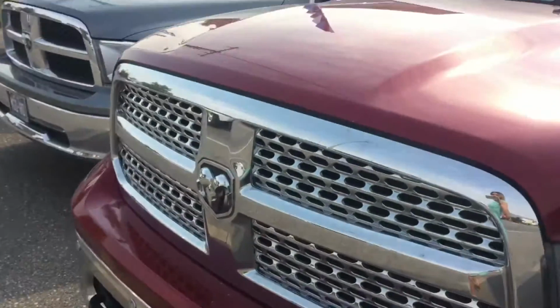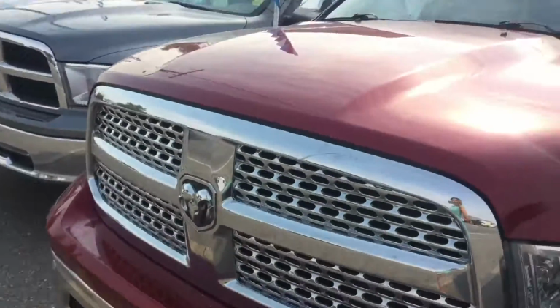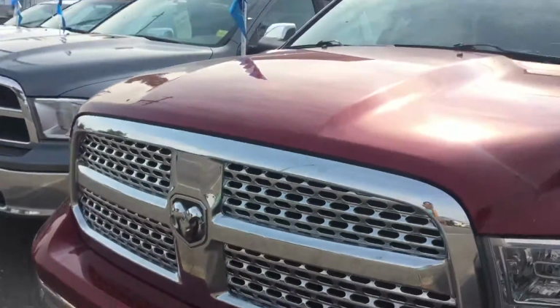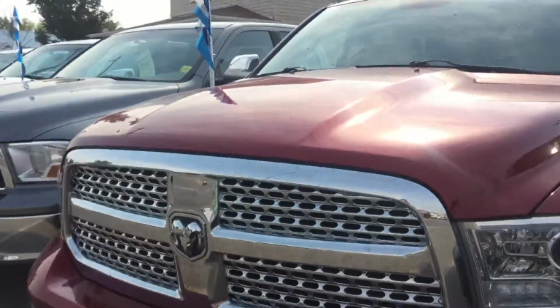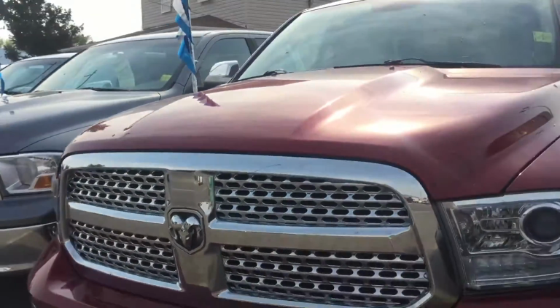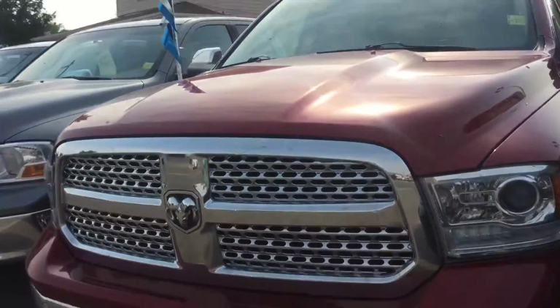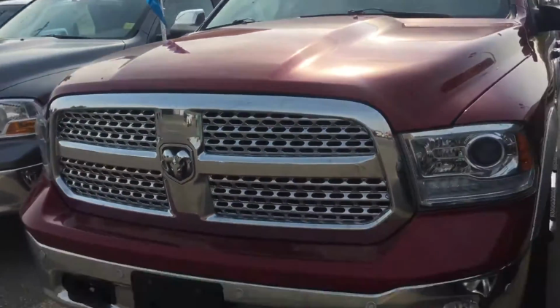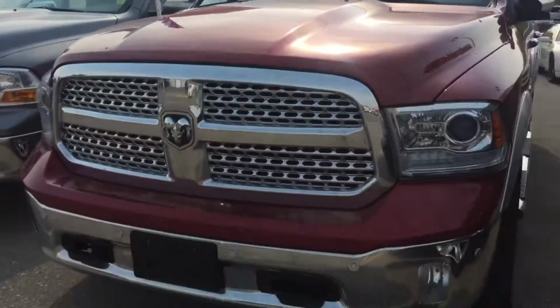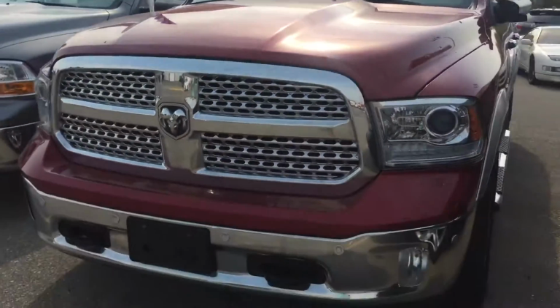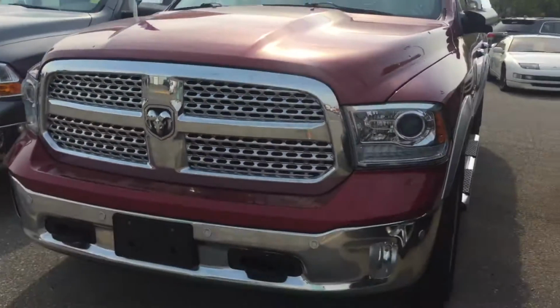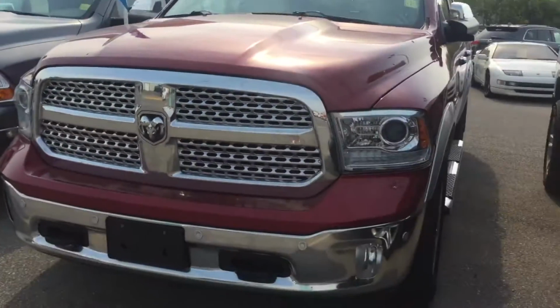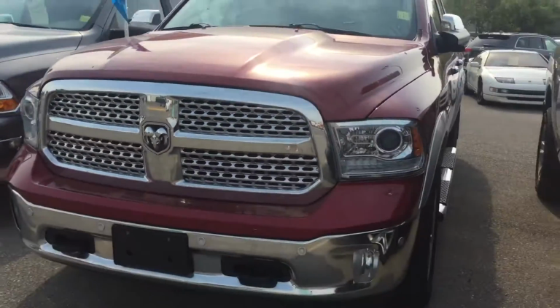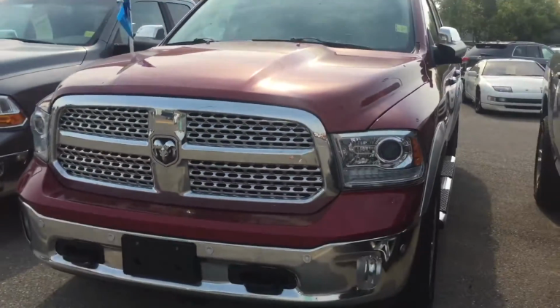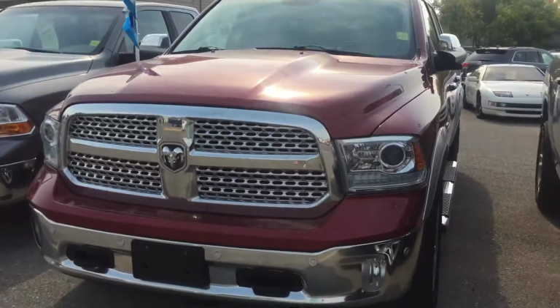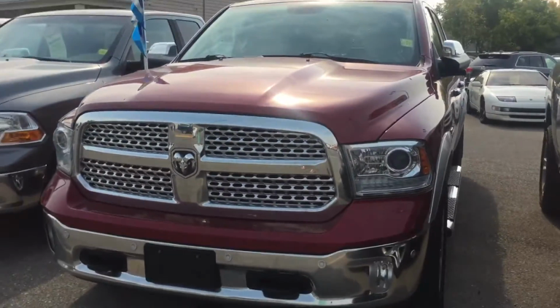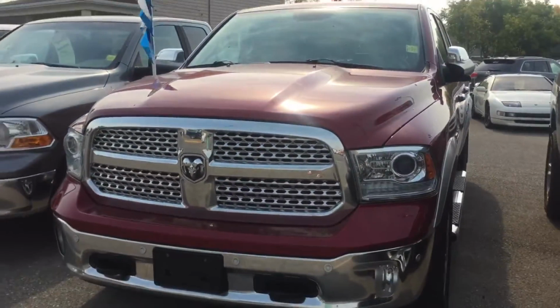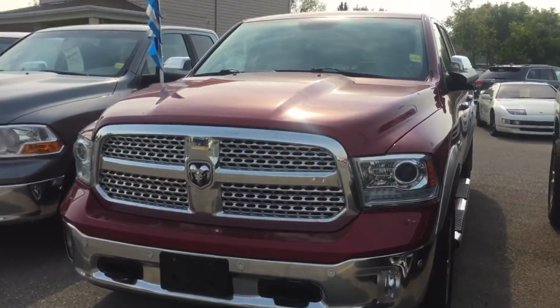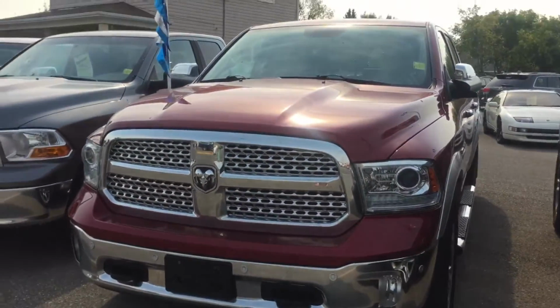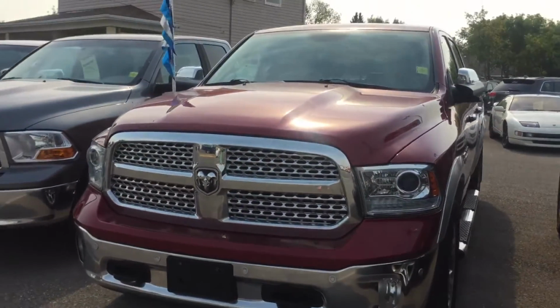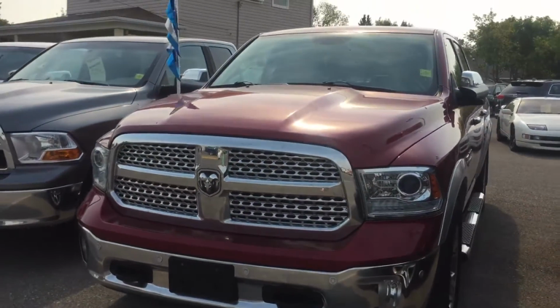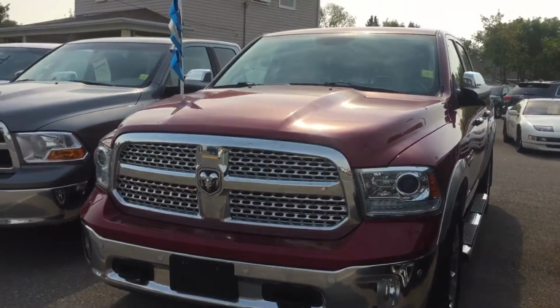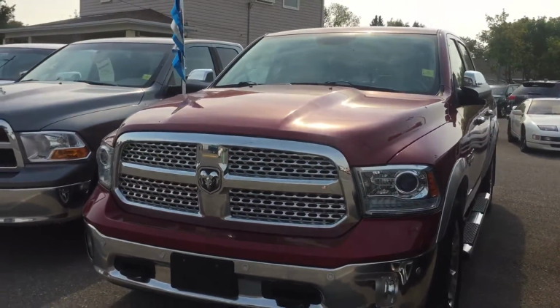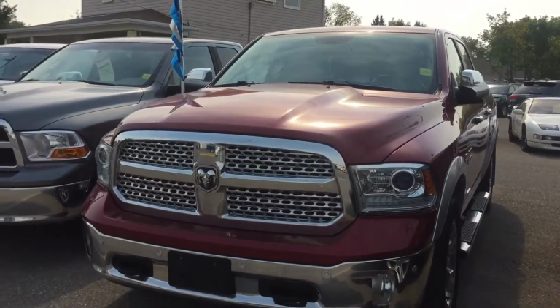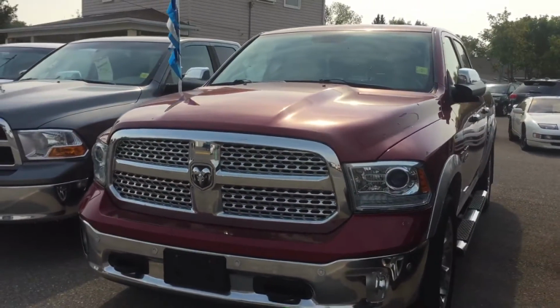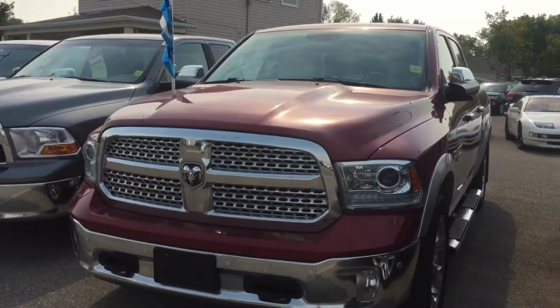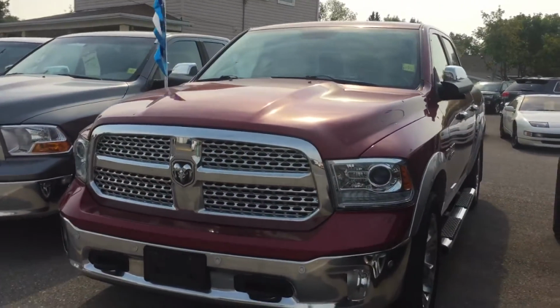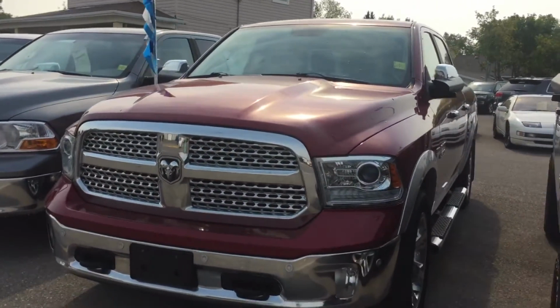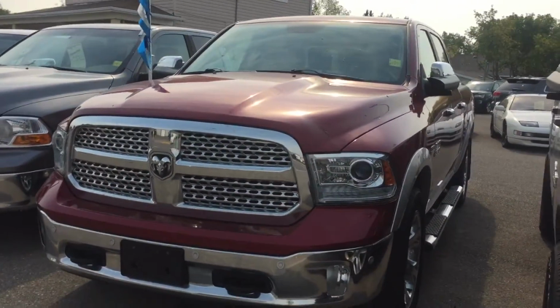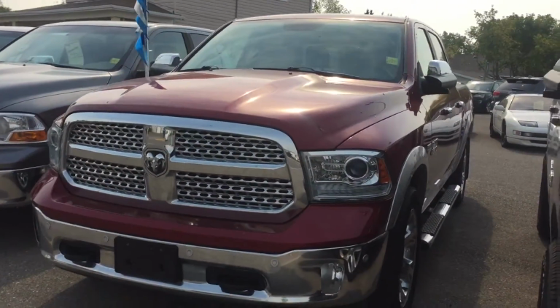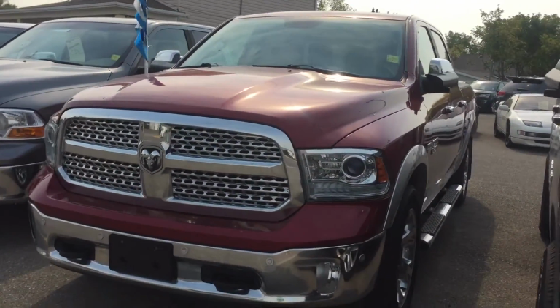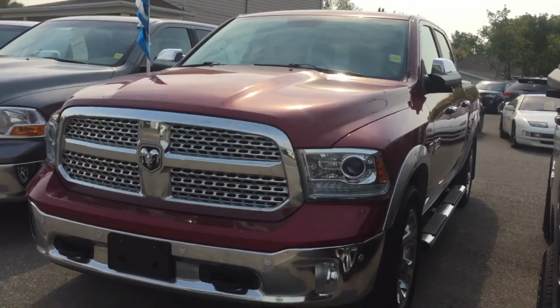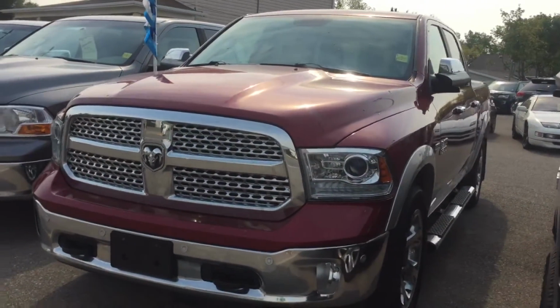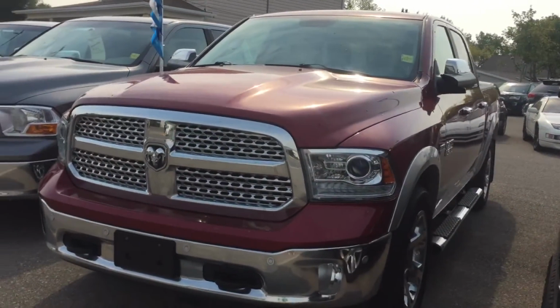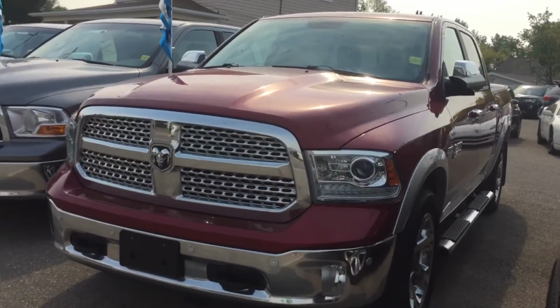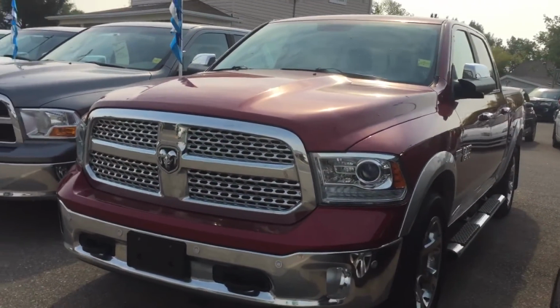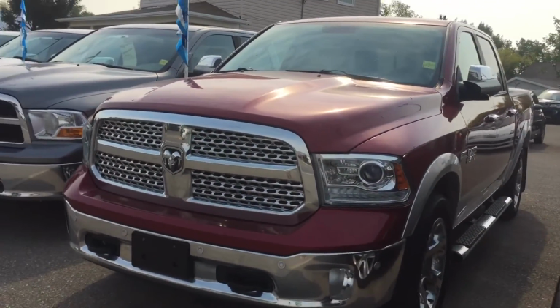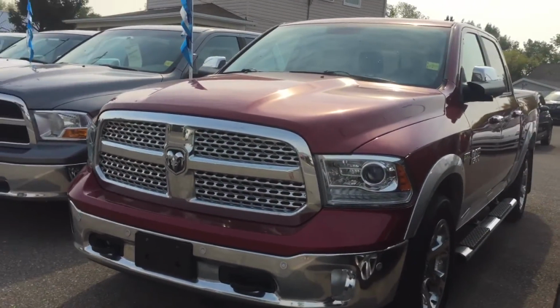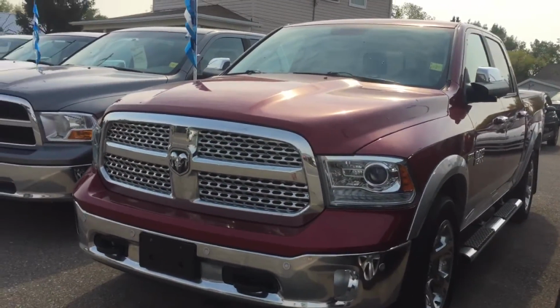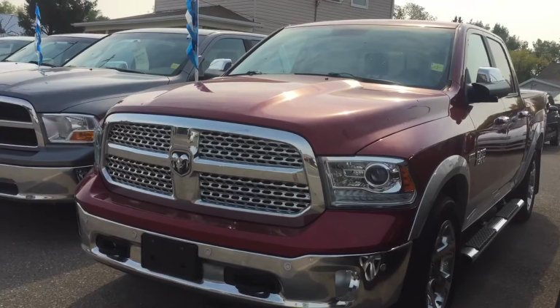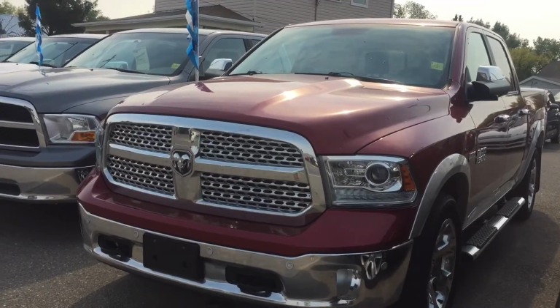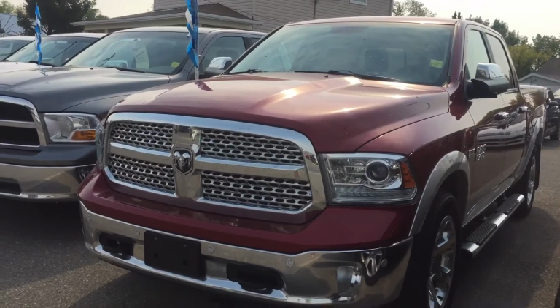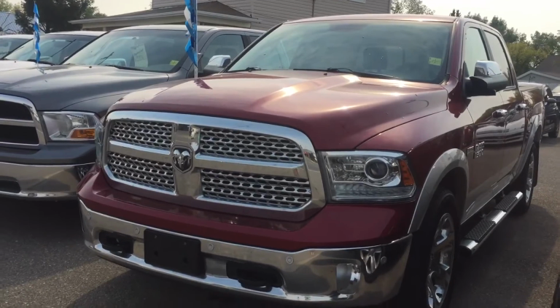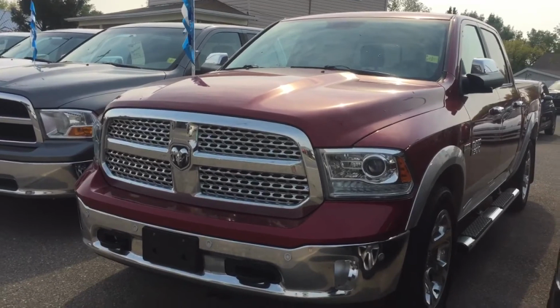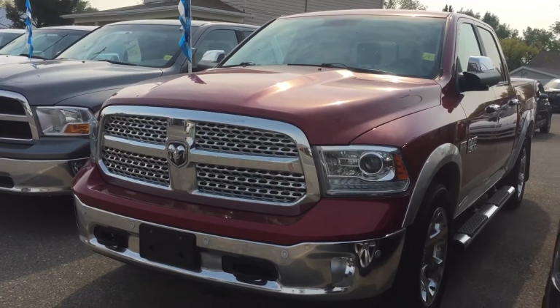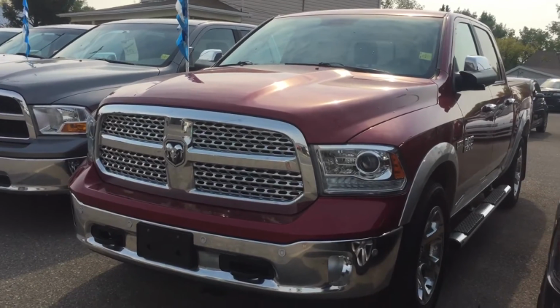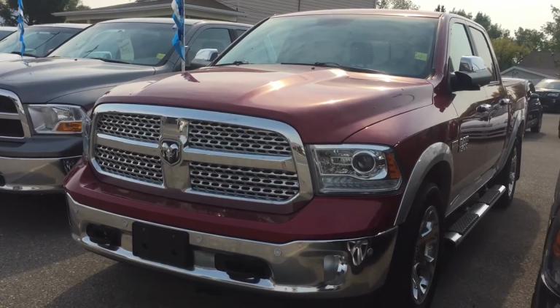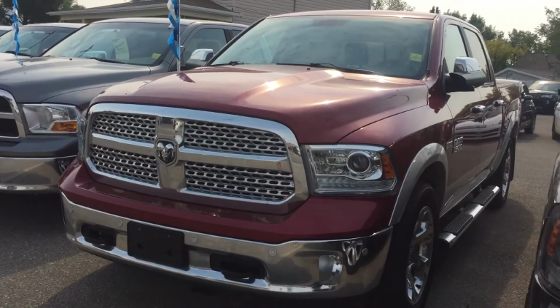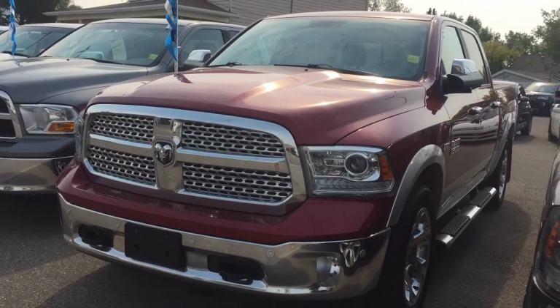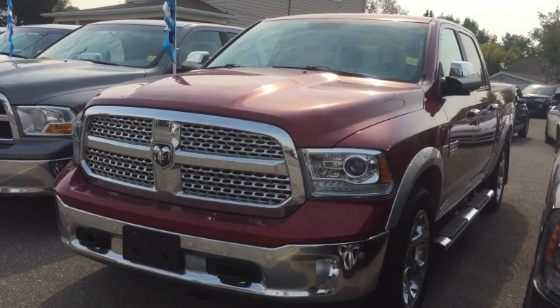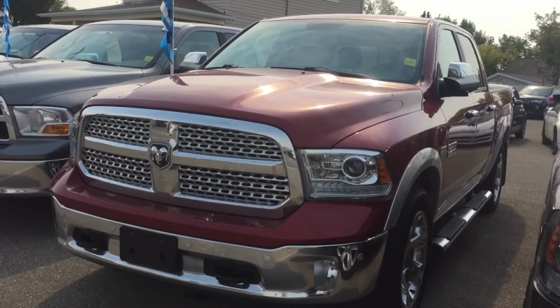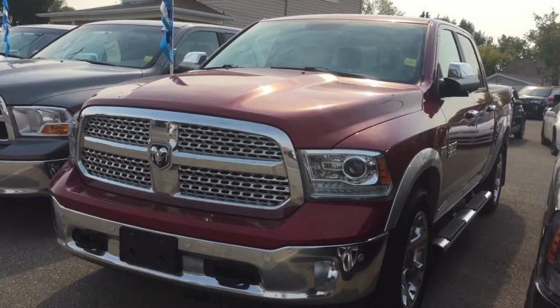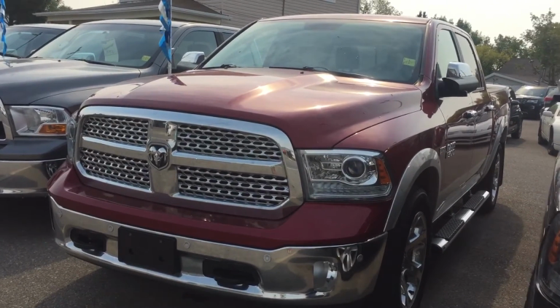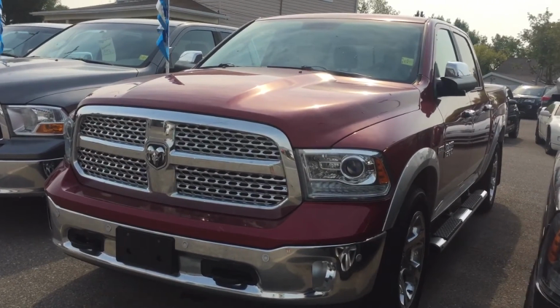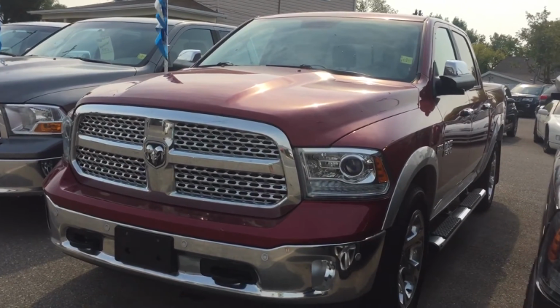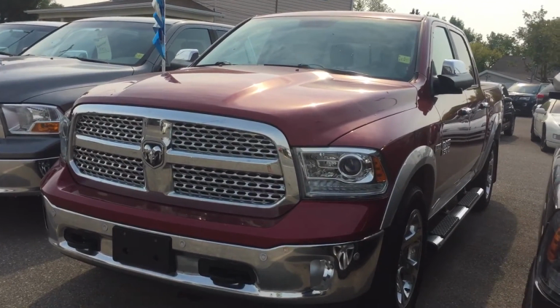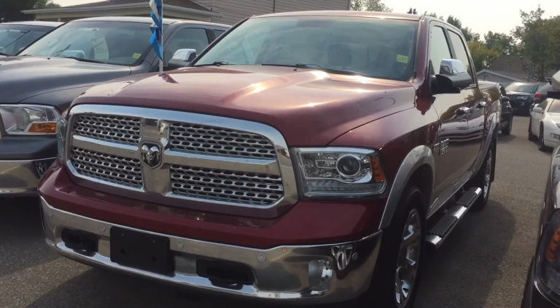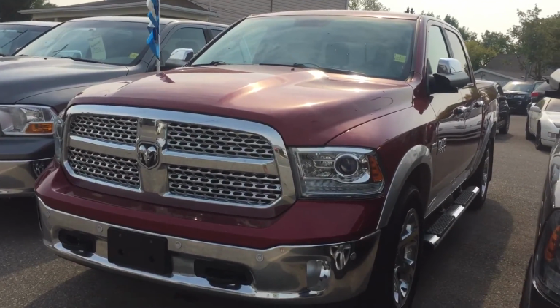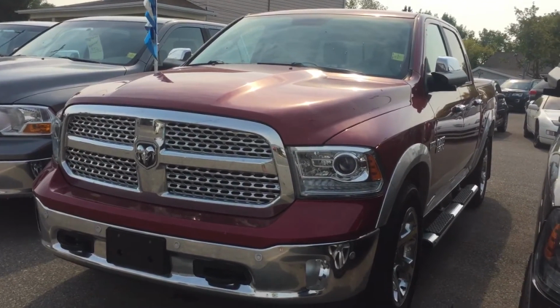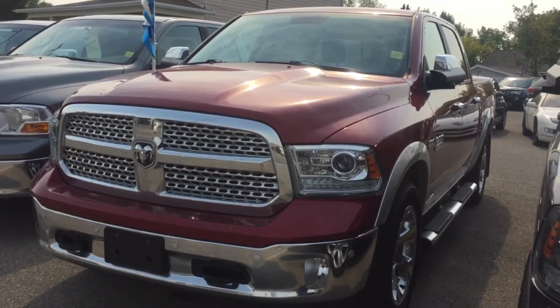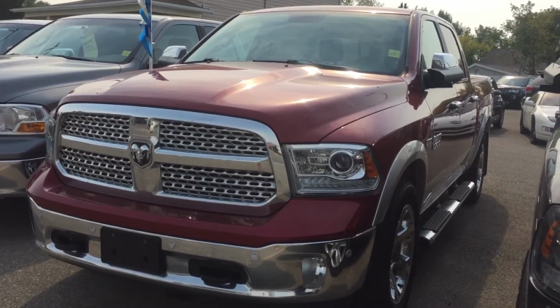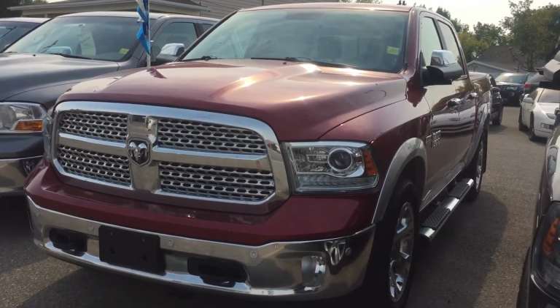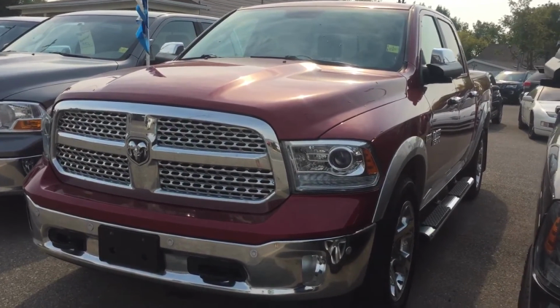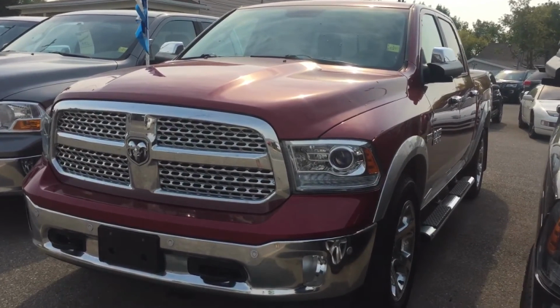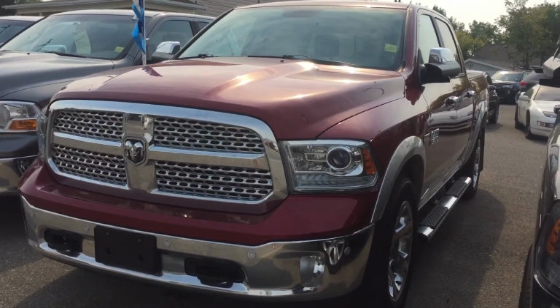So this is stock number 1089, our 2014 Ram 1500 Laramie in red.